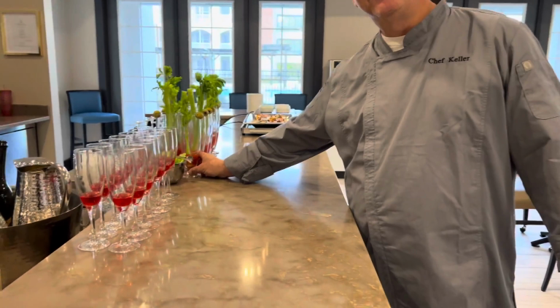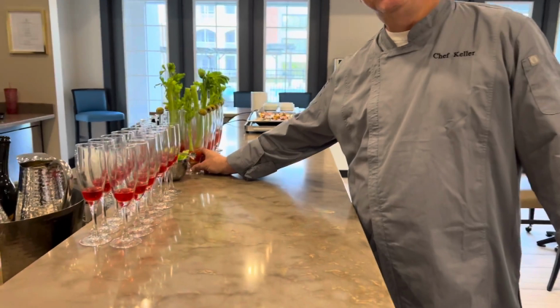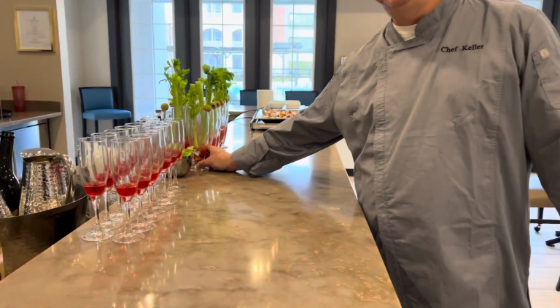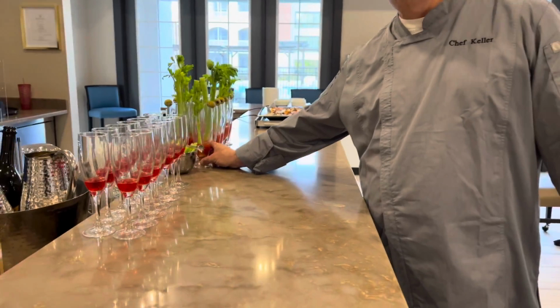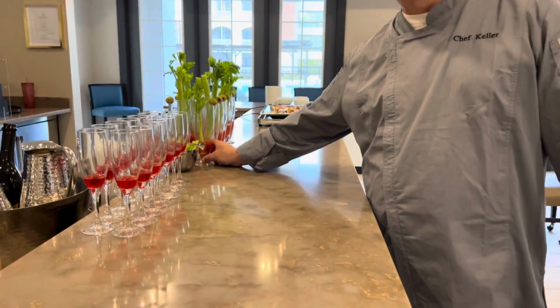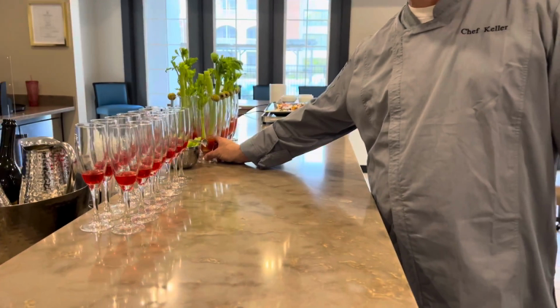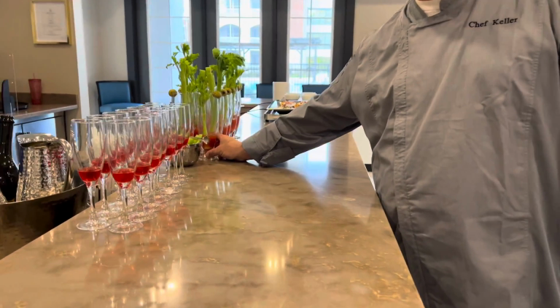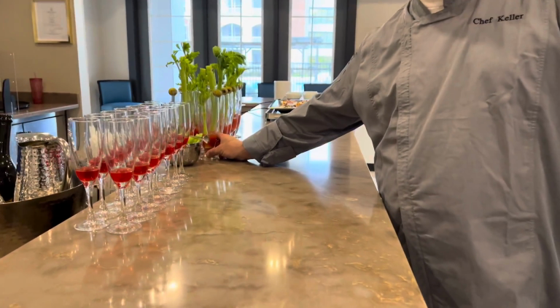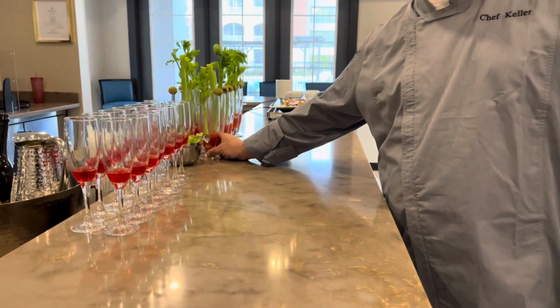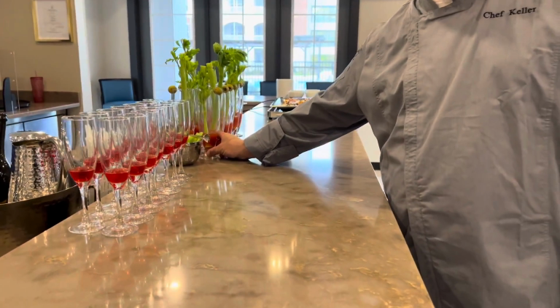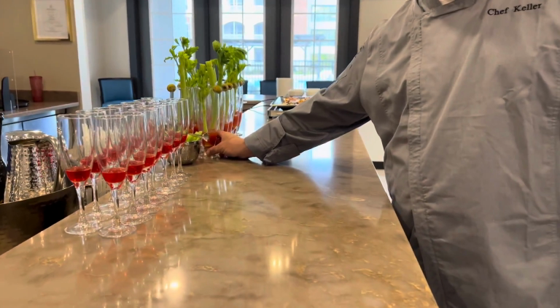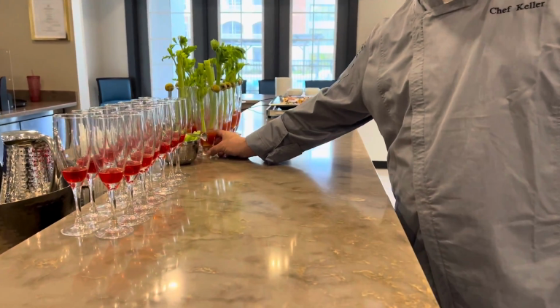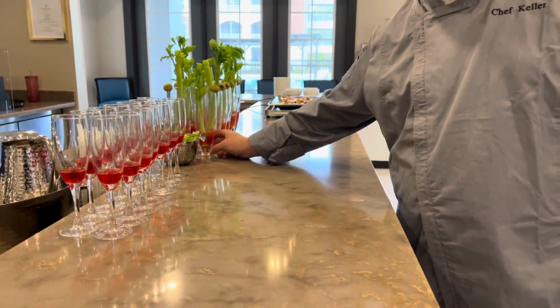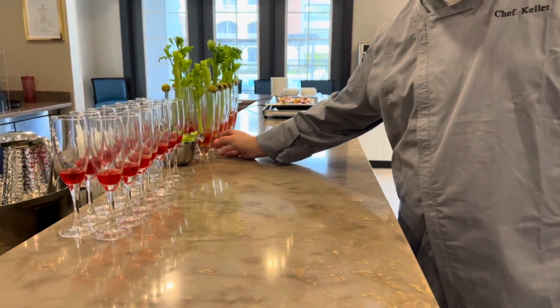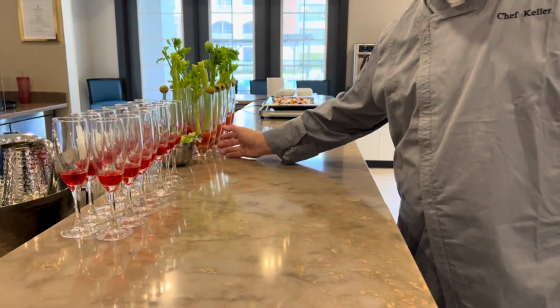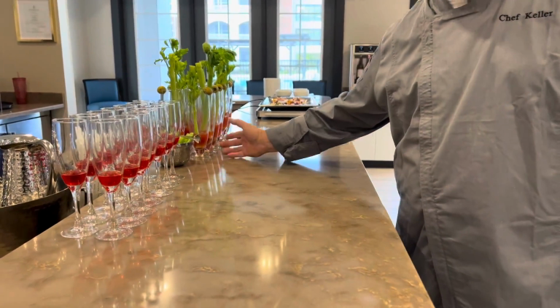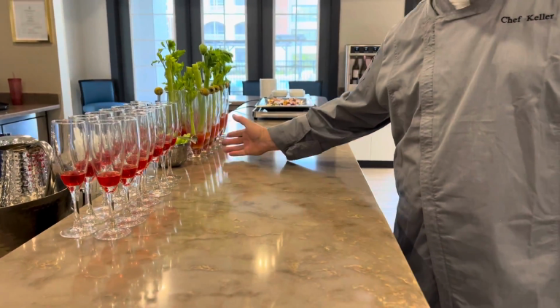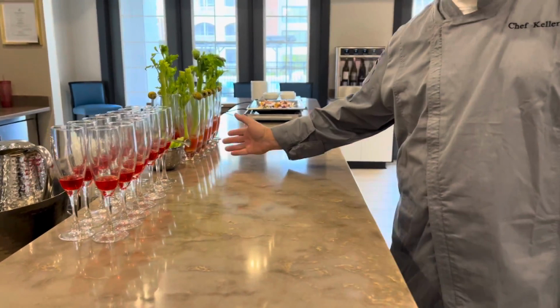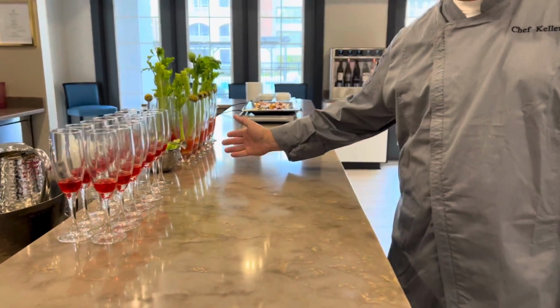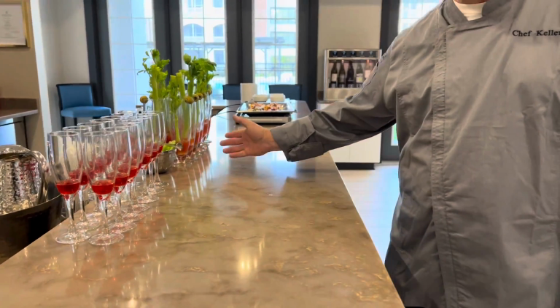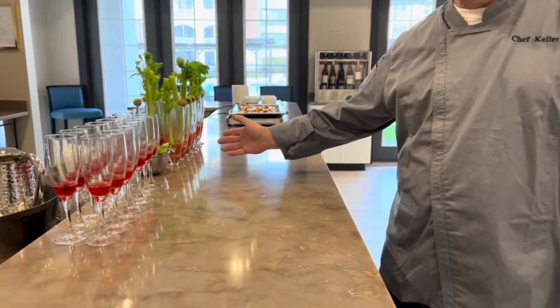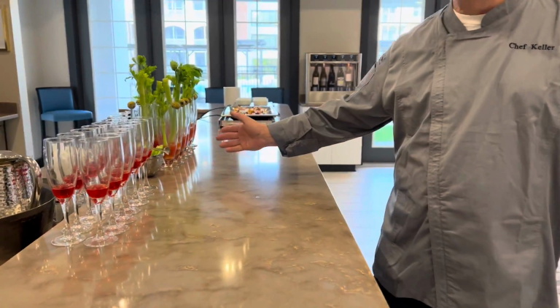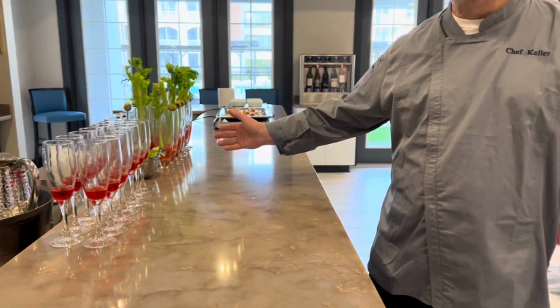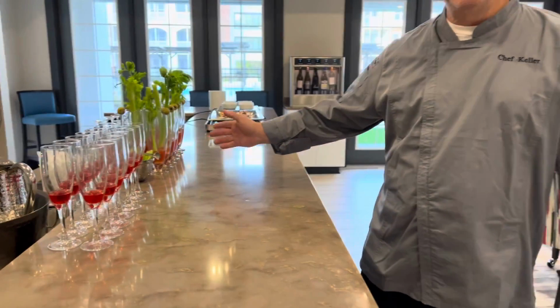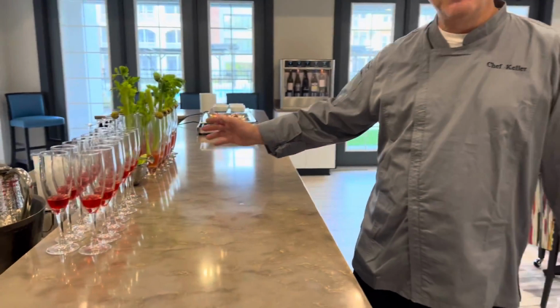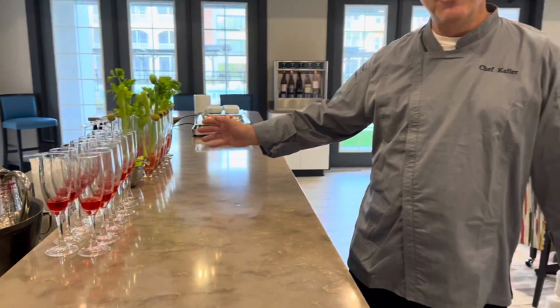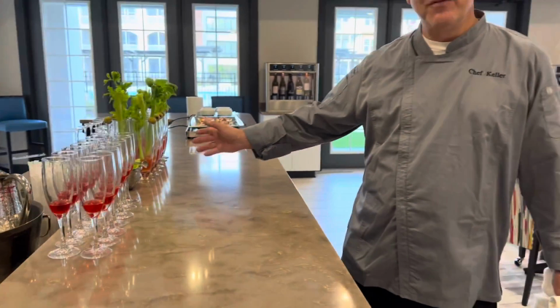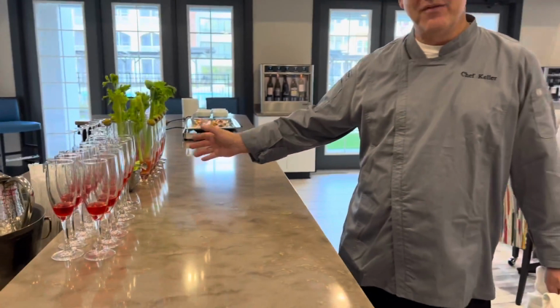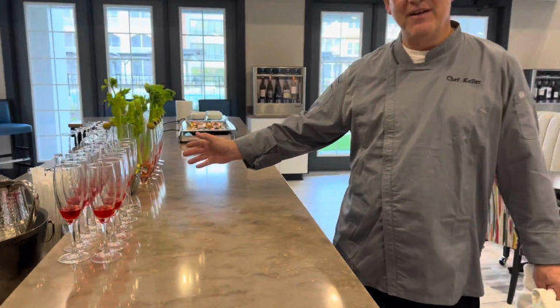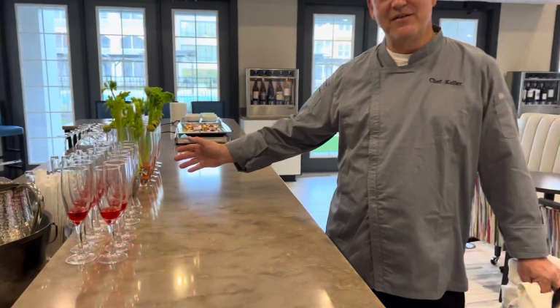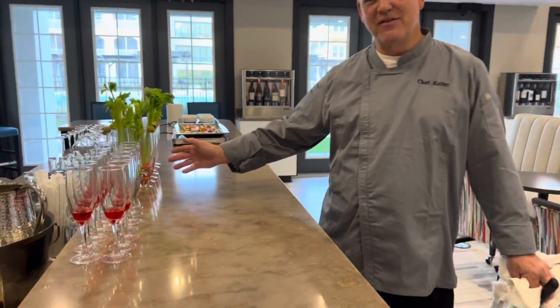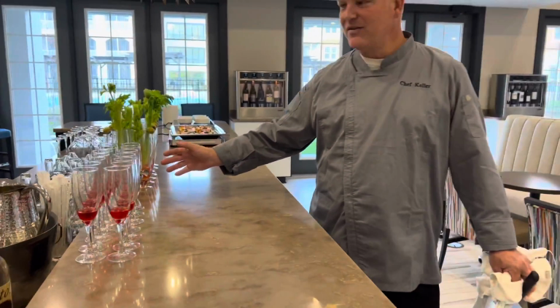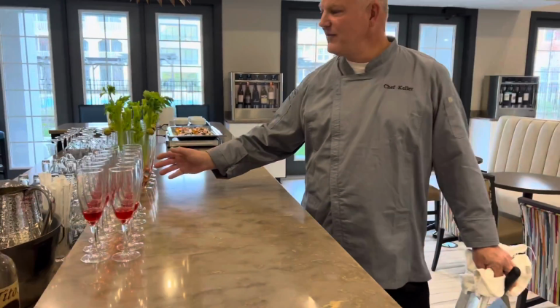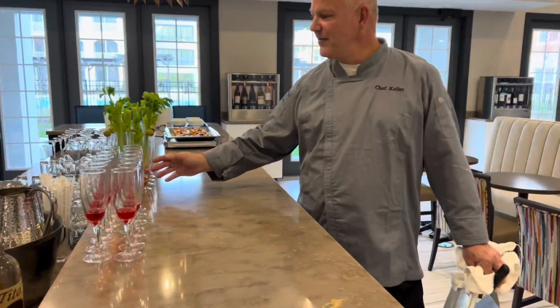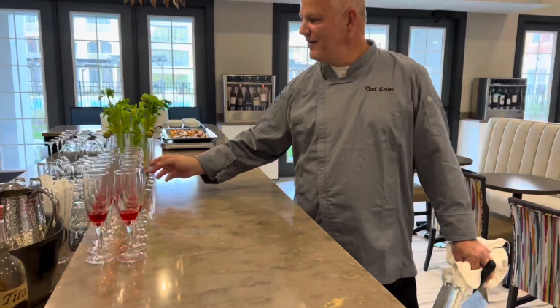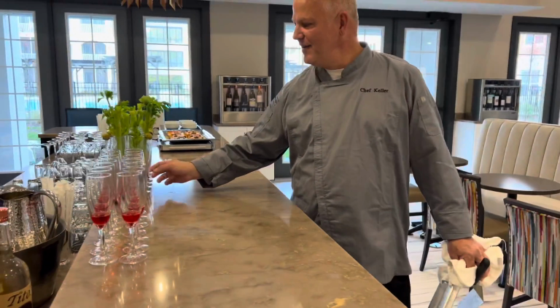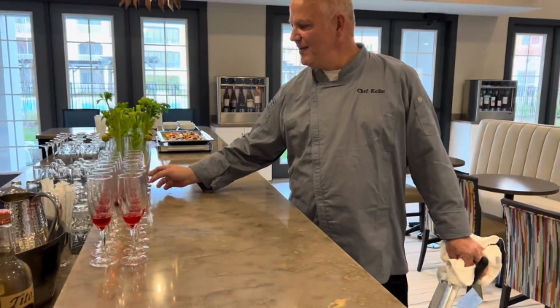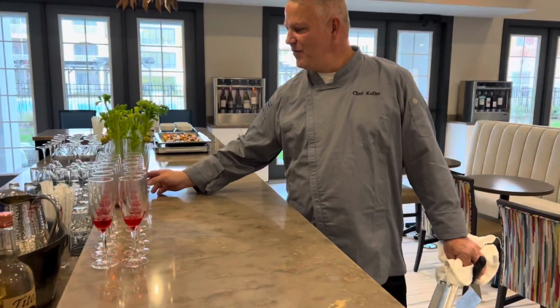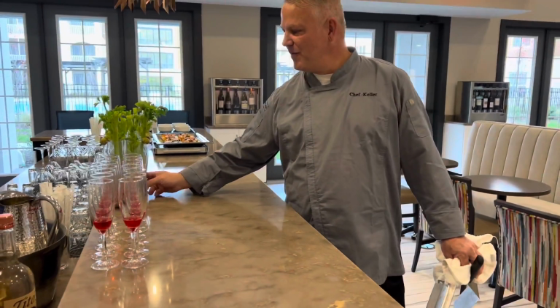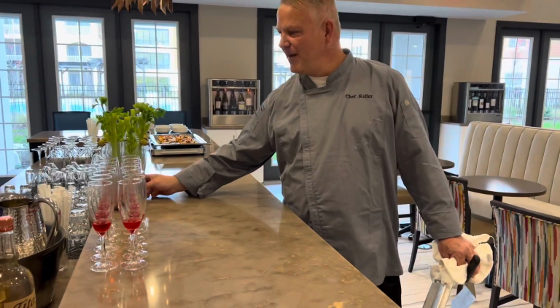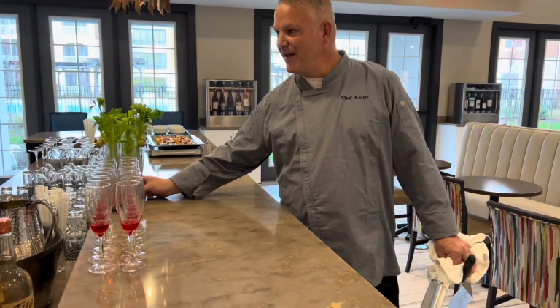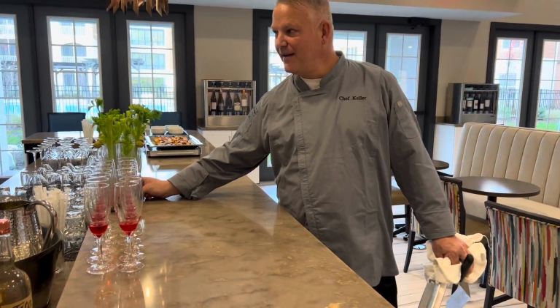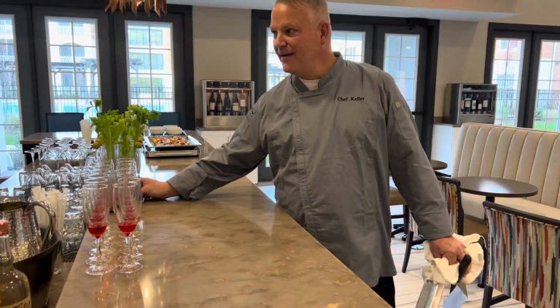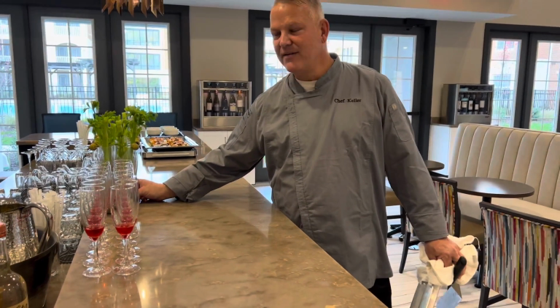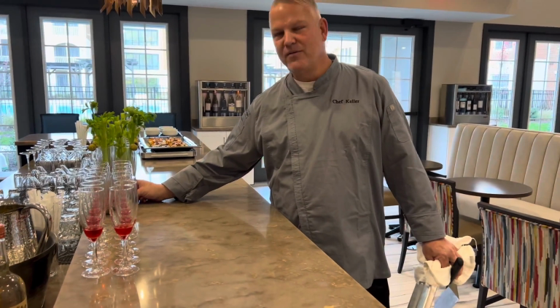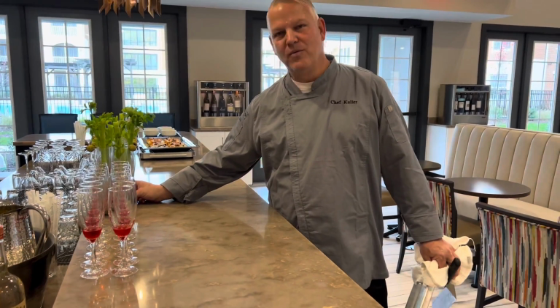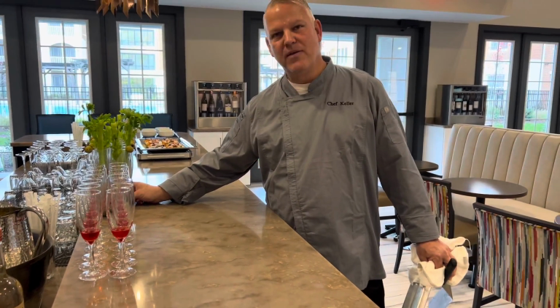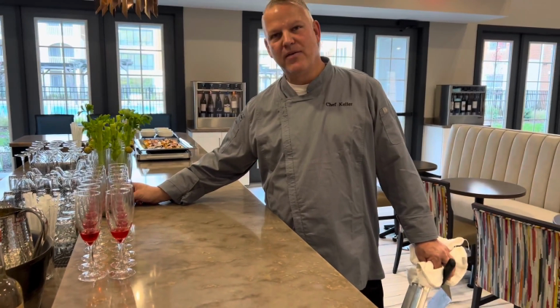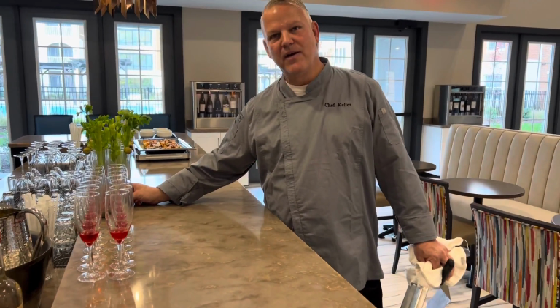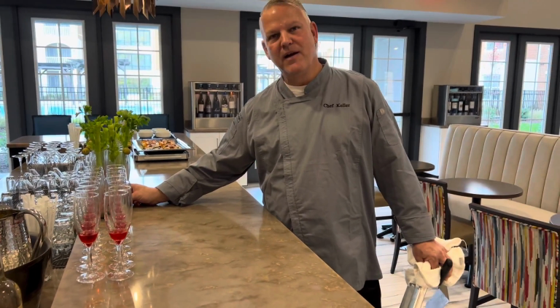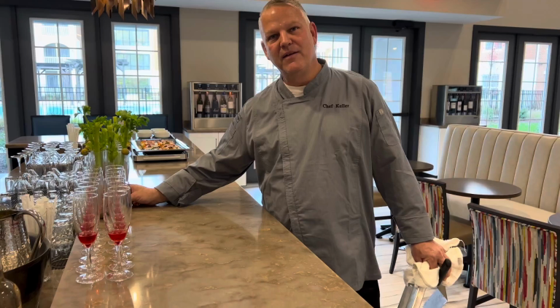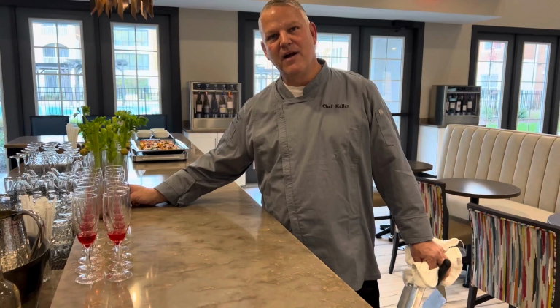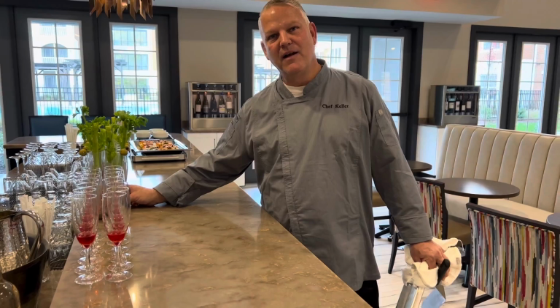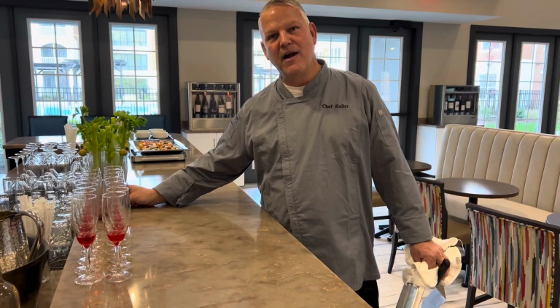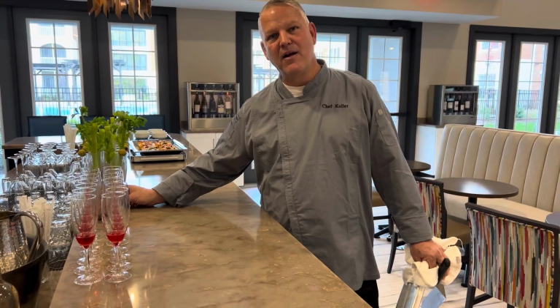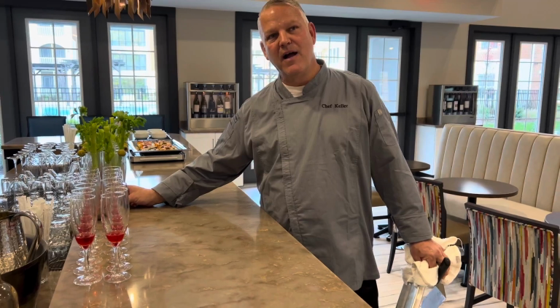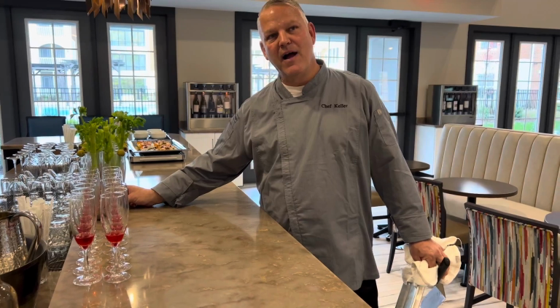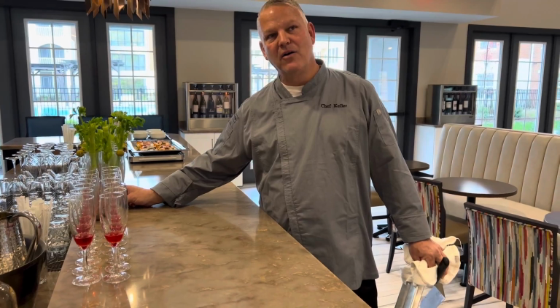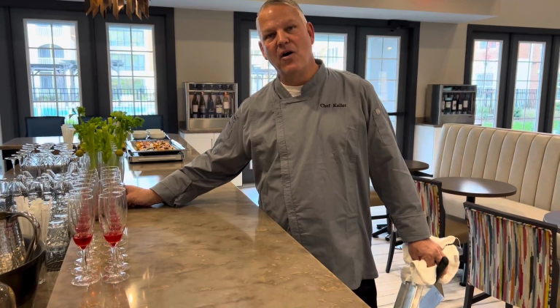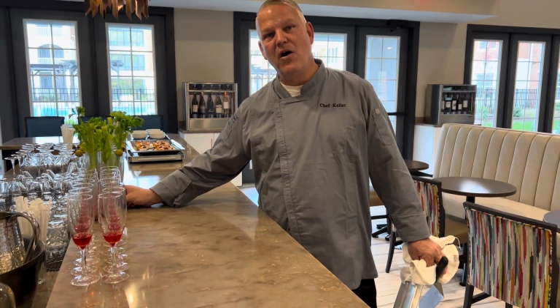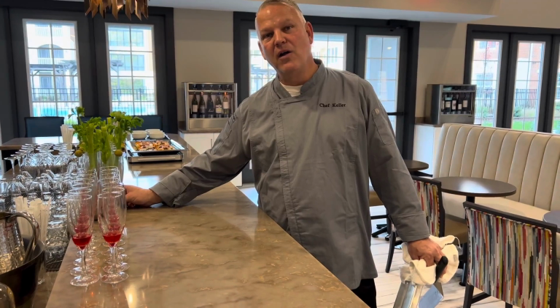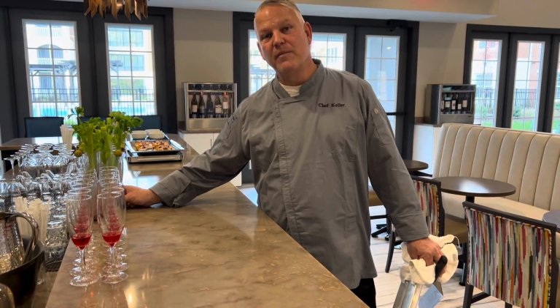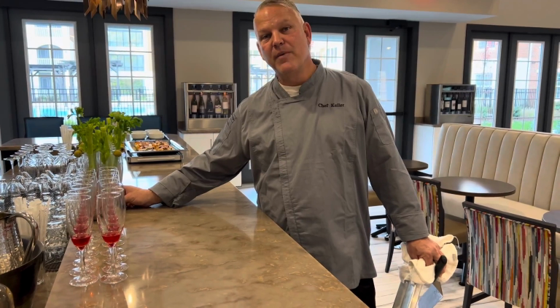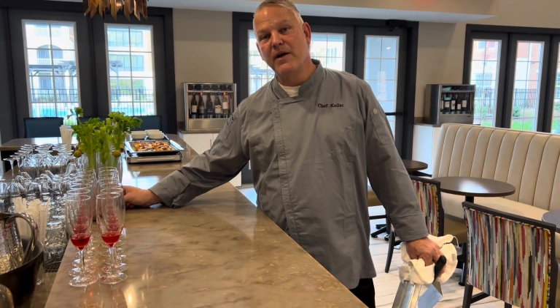This is what we call the Canuck Canuck — it's a Caesar. If you know Canada, you know Caesars. We're making this one with non-alcoholic beer.